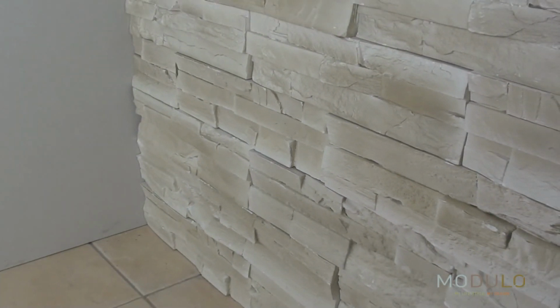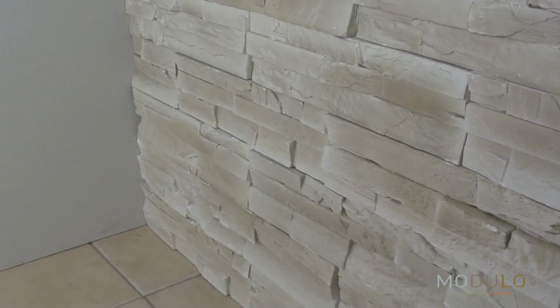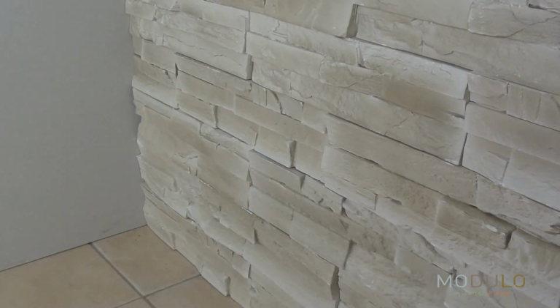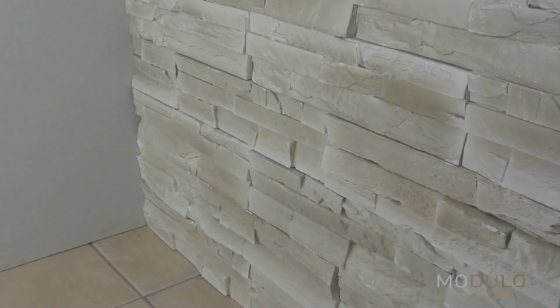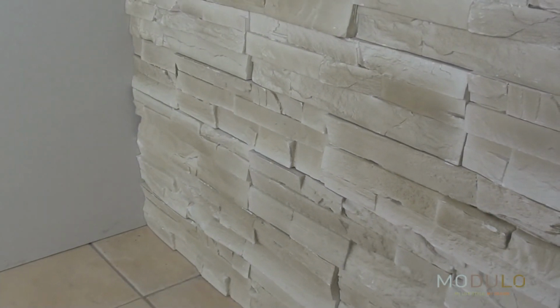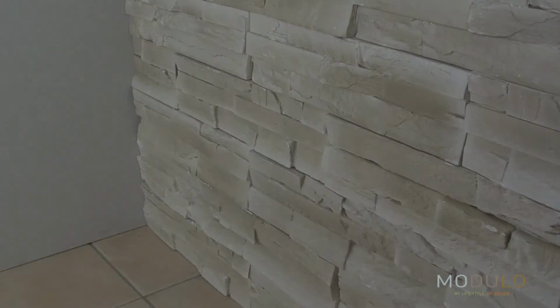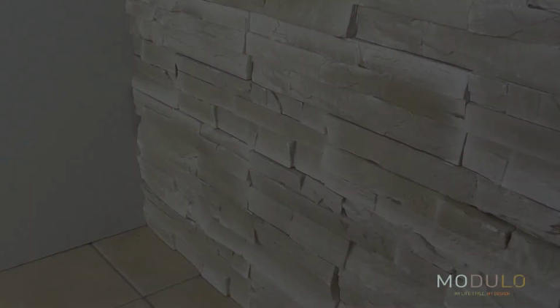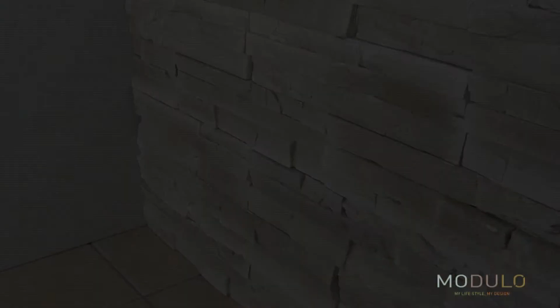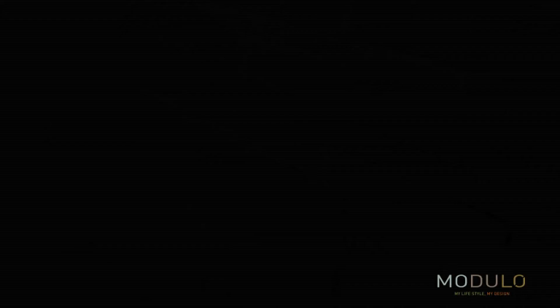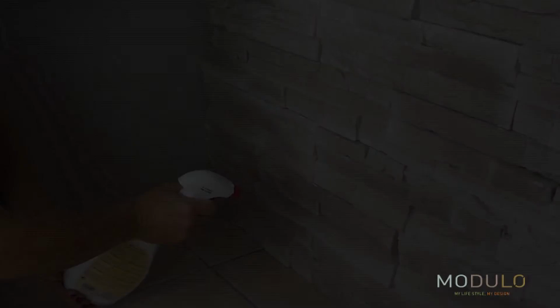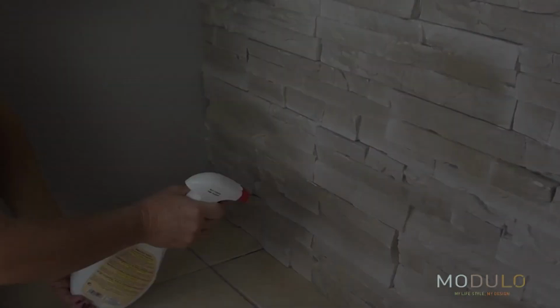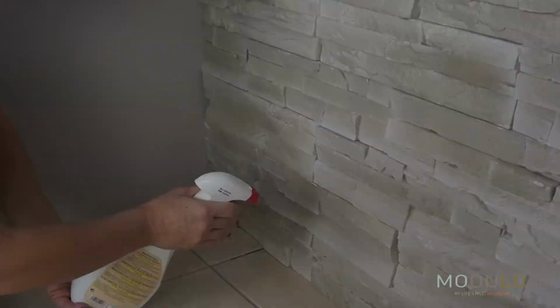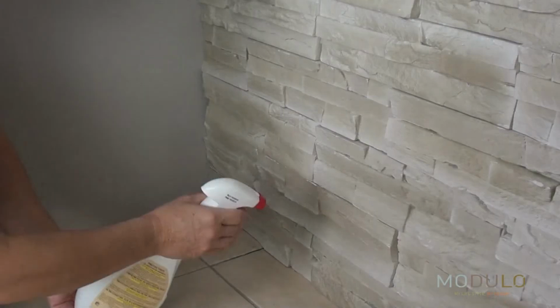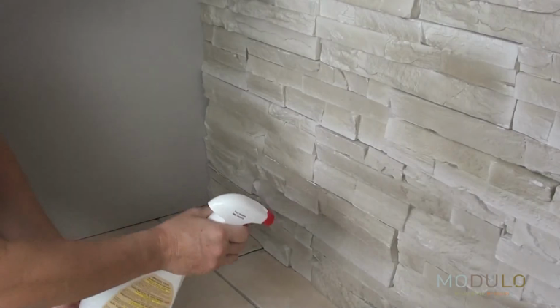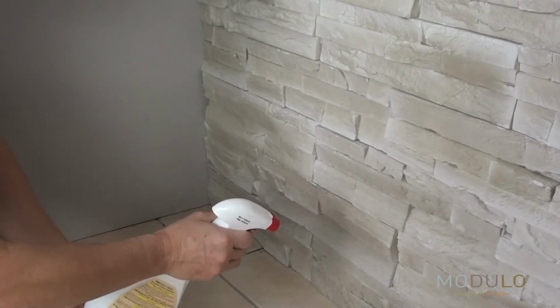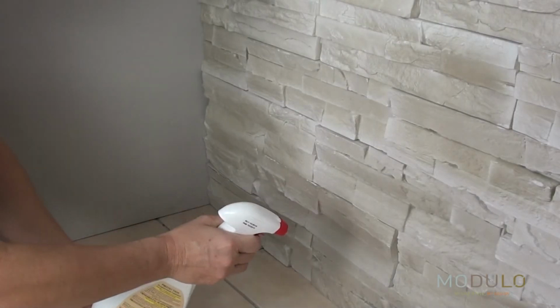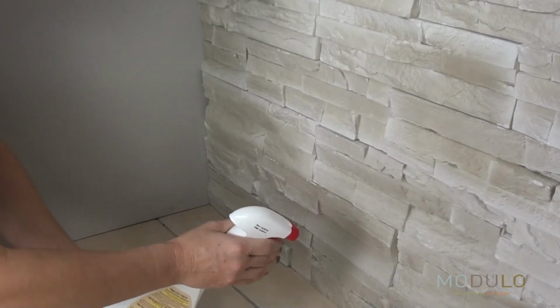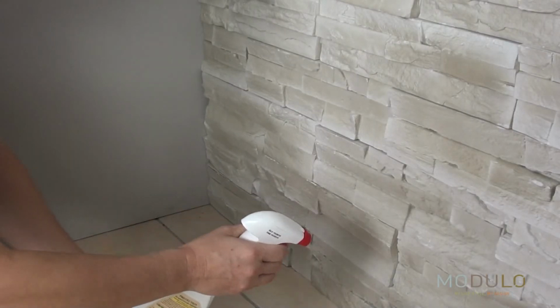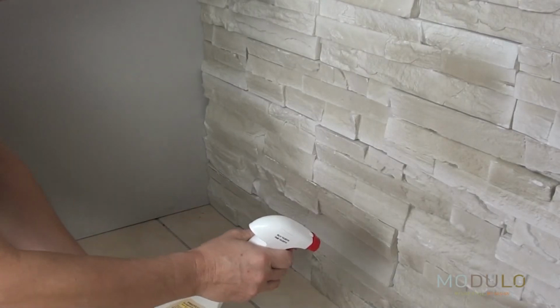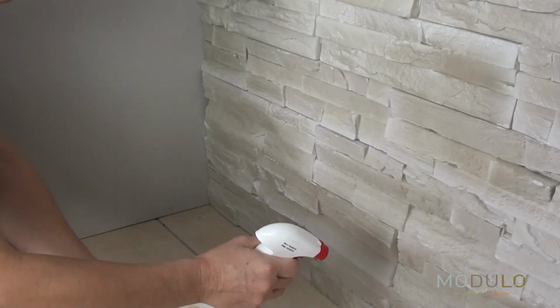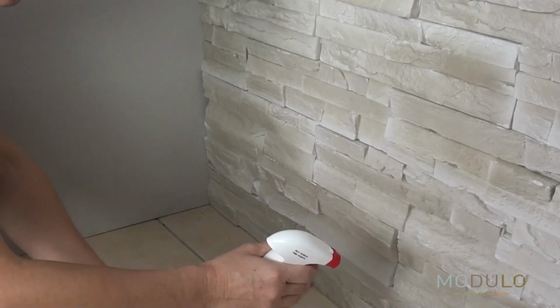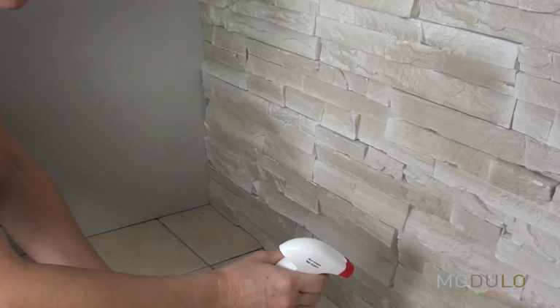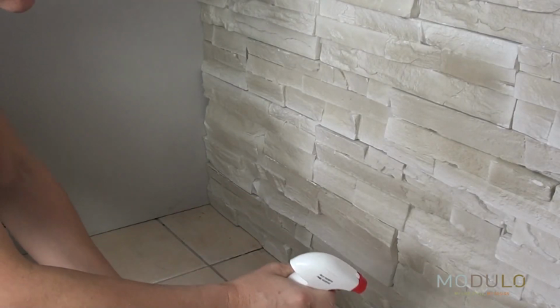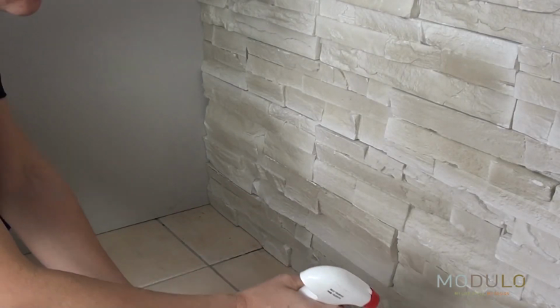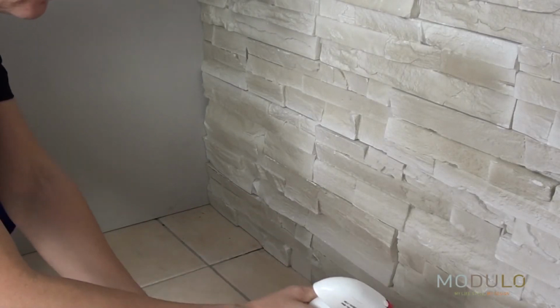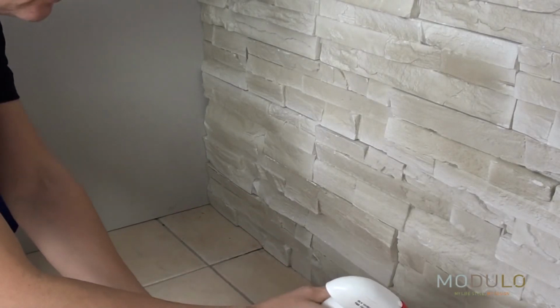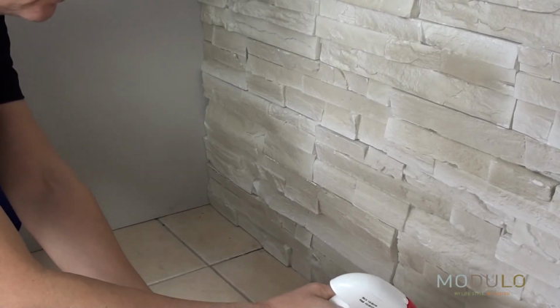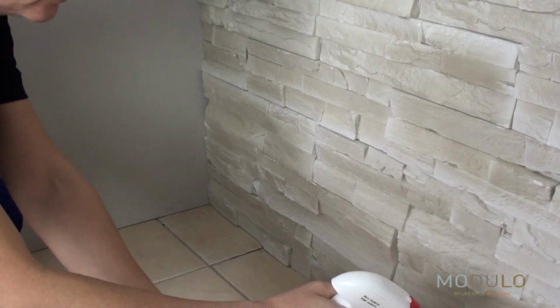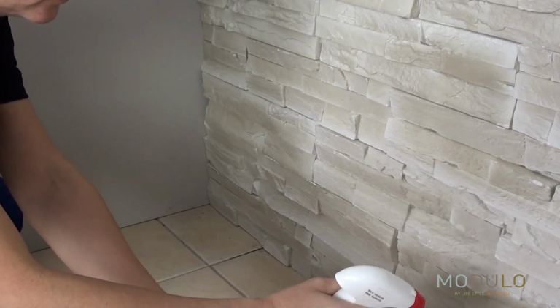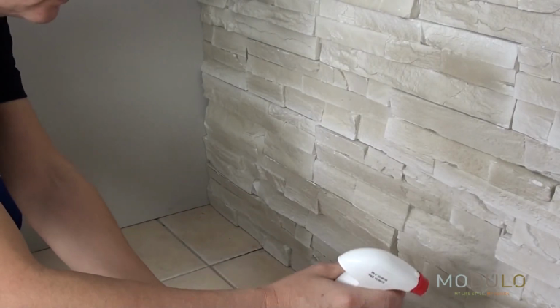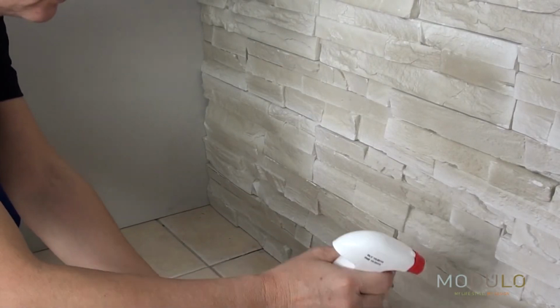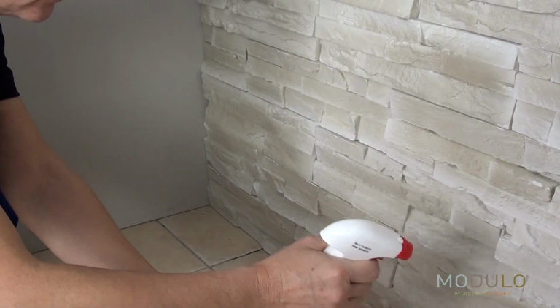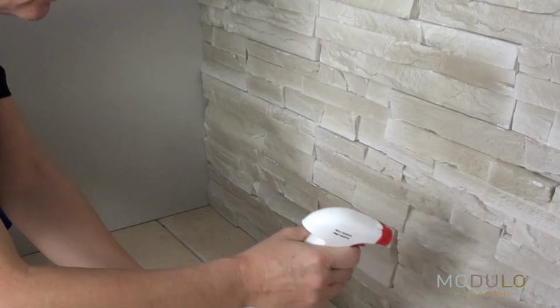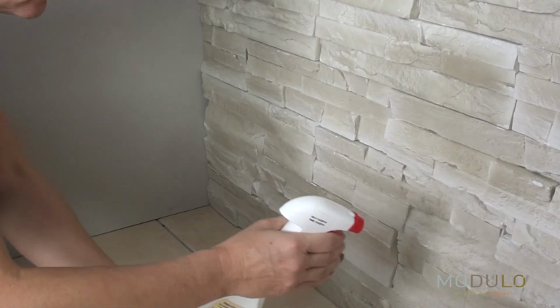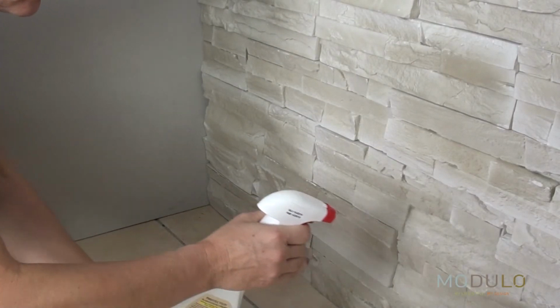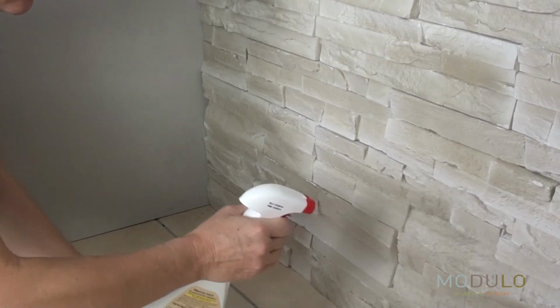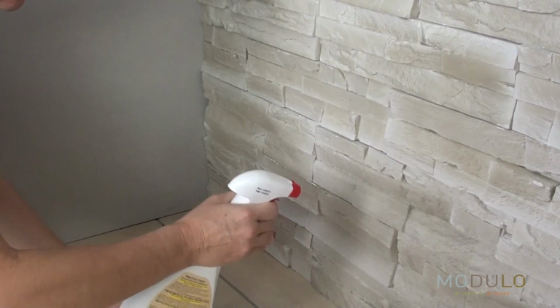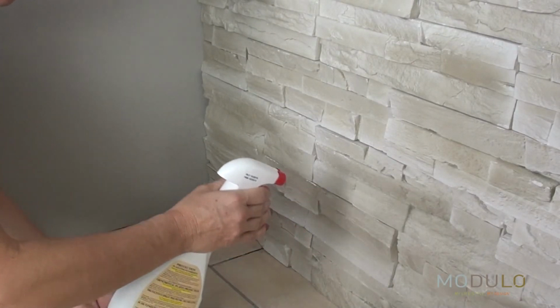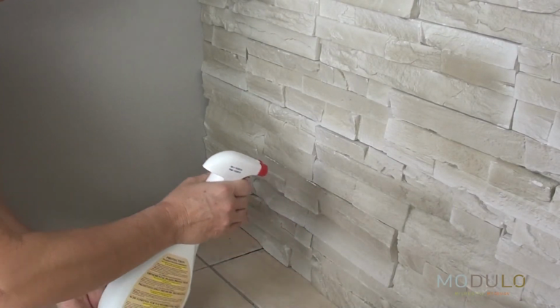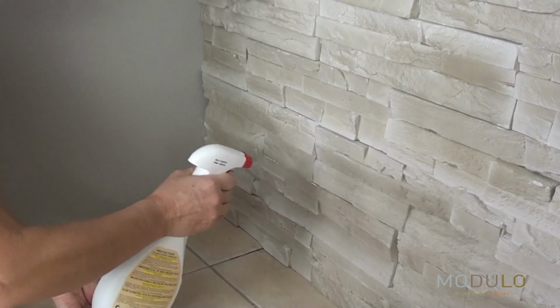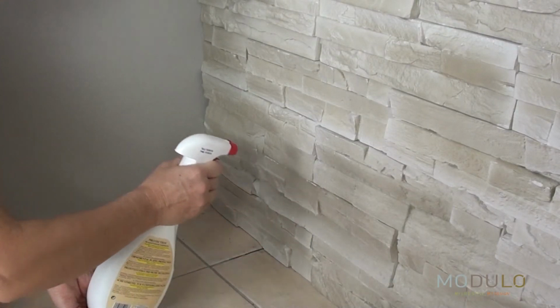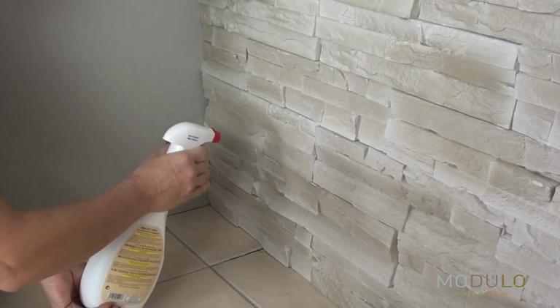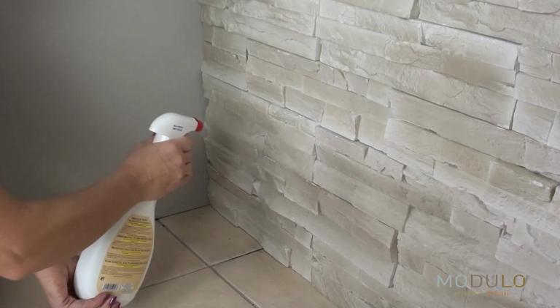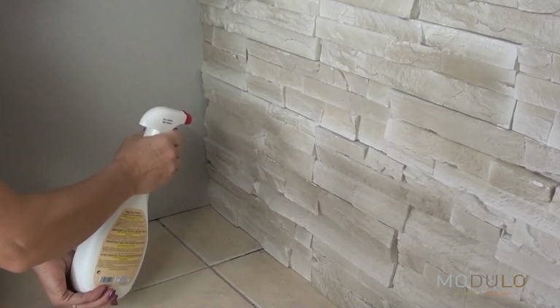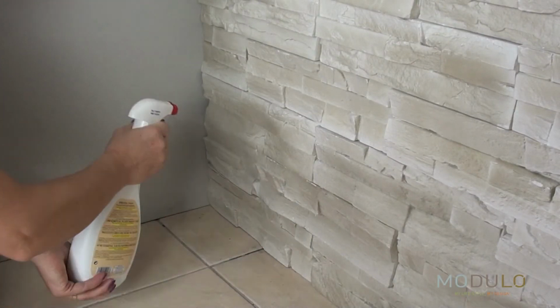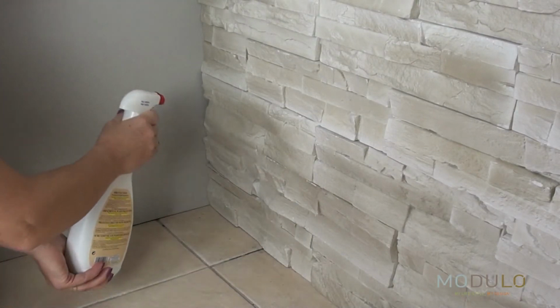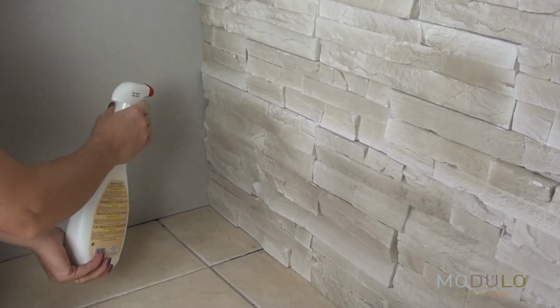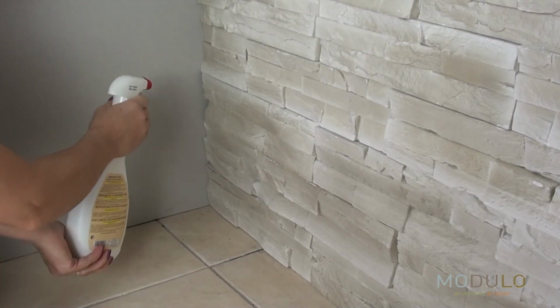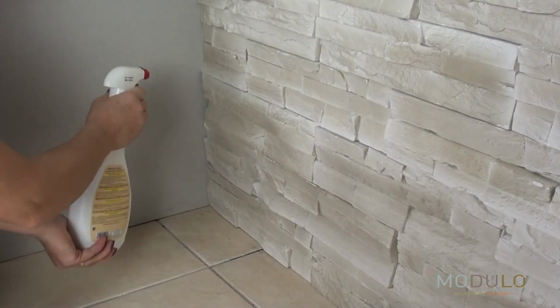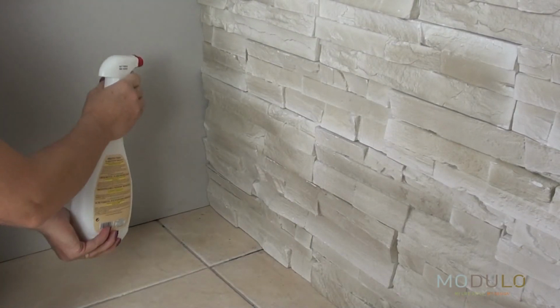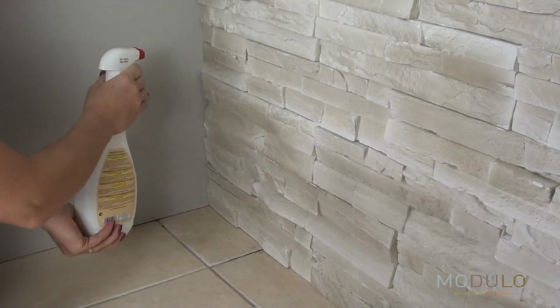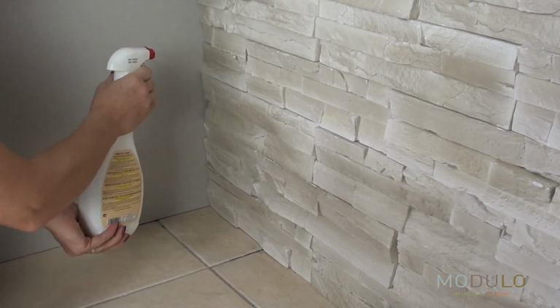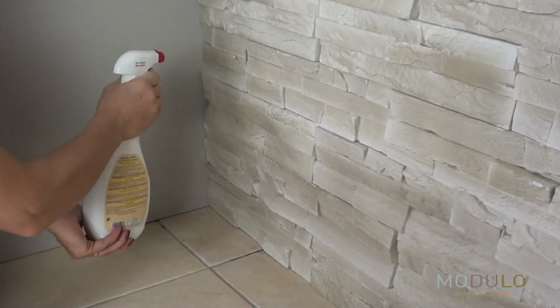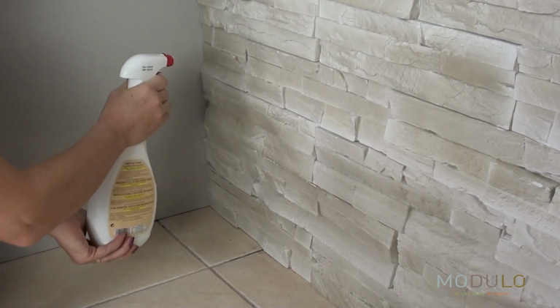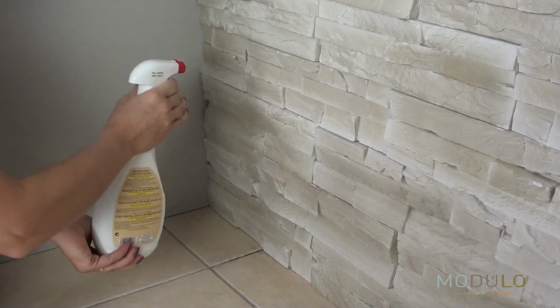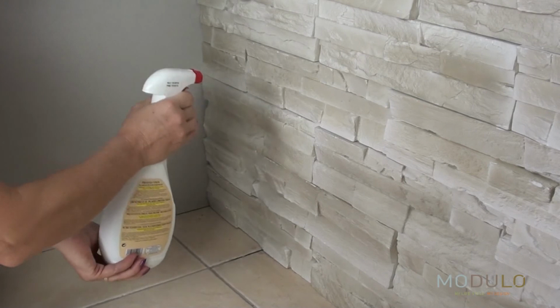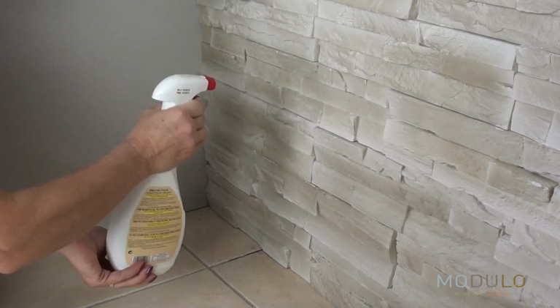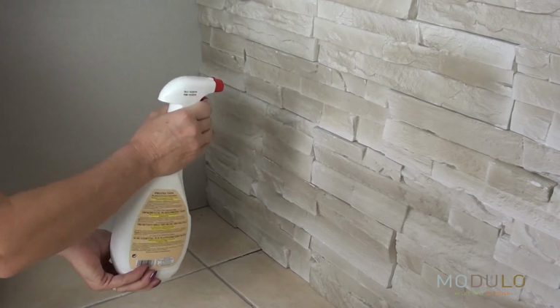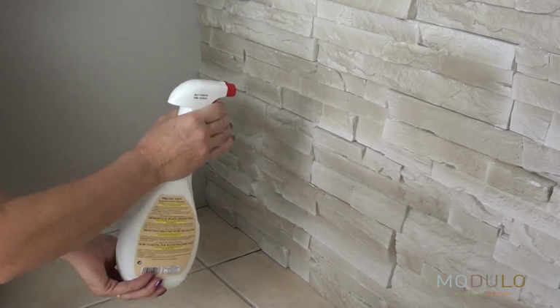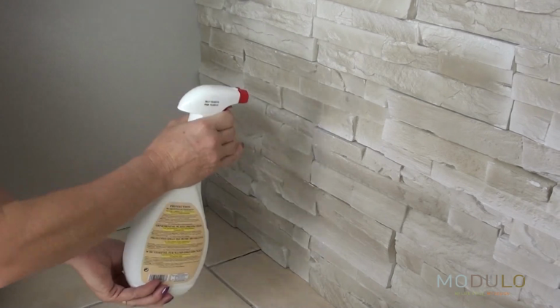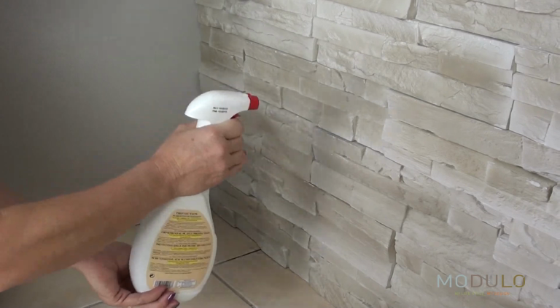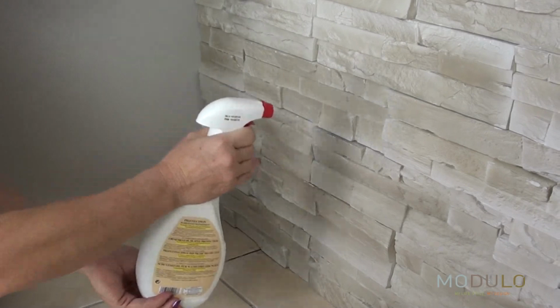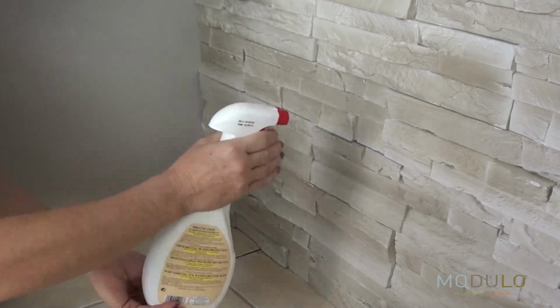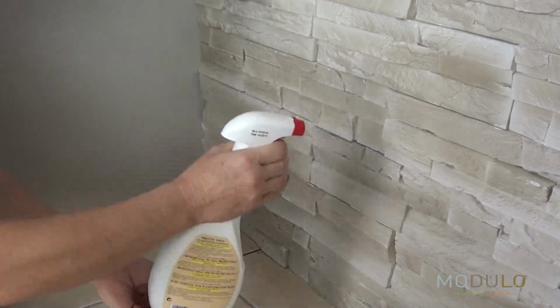After finishing the installation, we recommend using a water and oil repellent spray in order to facilitate the maintenance of the stones.